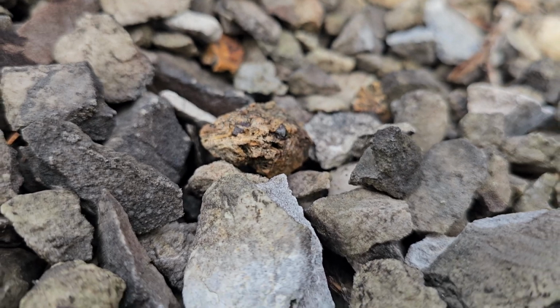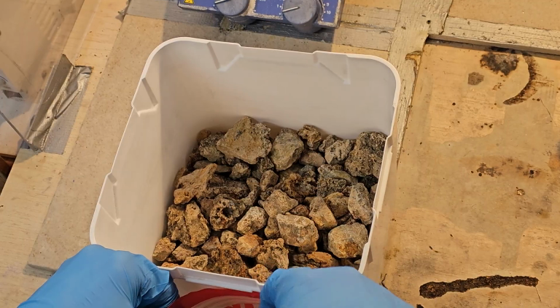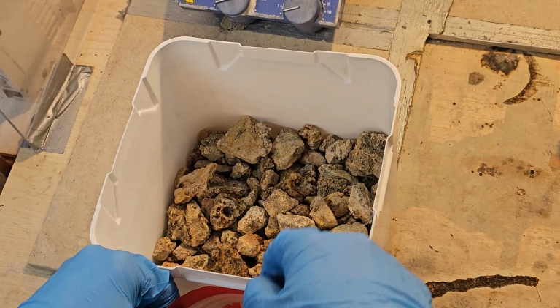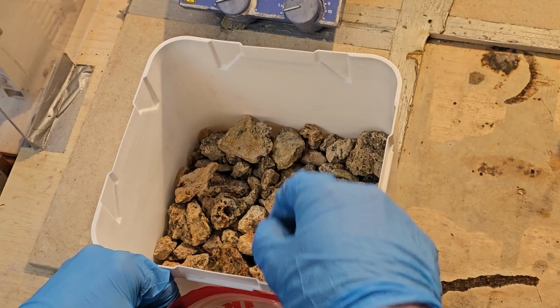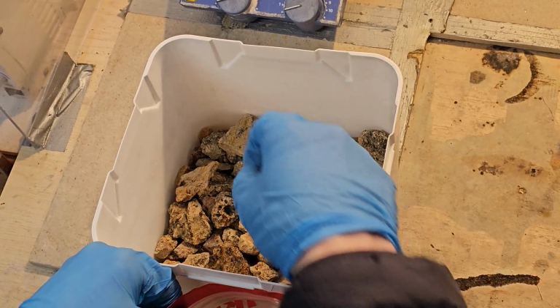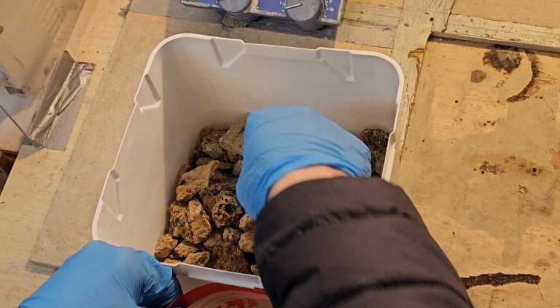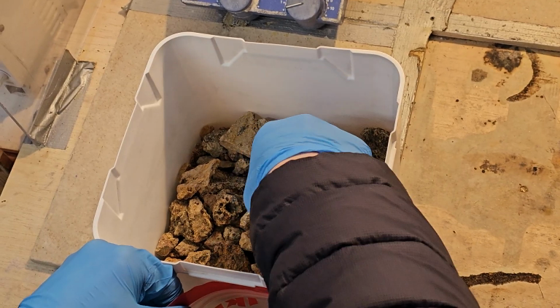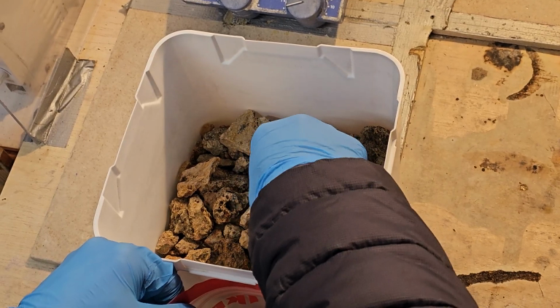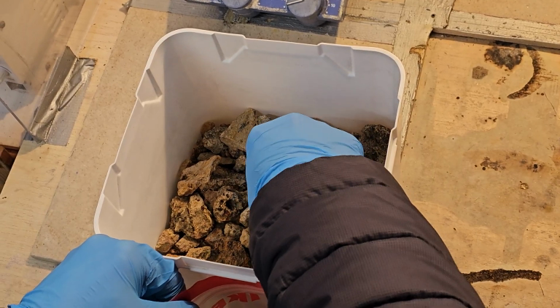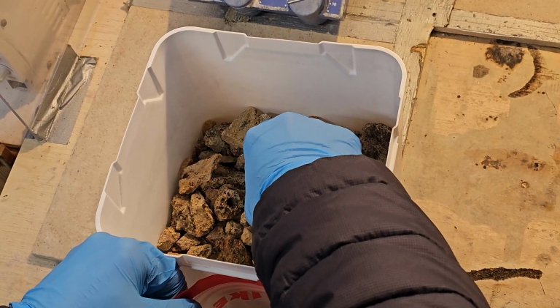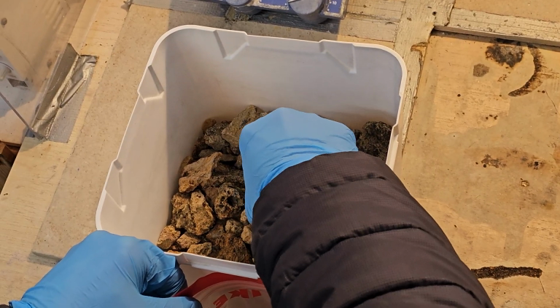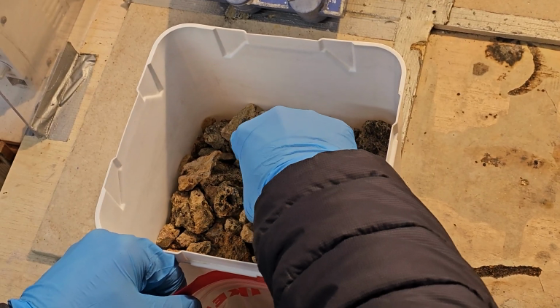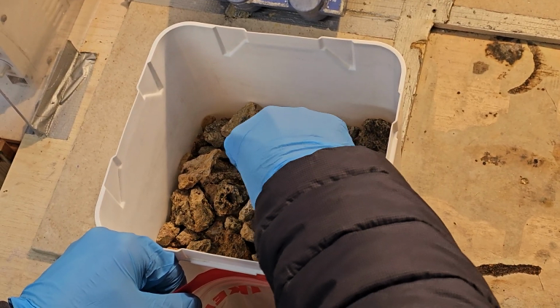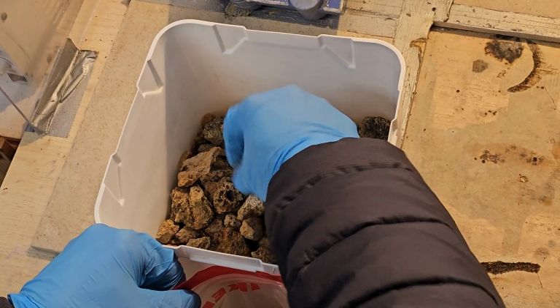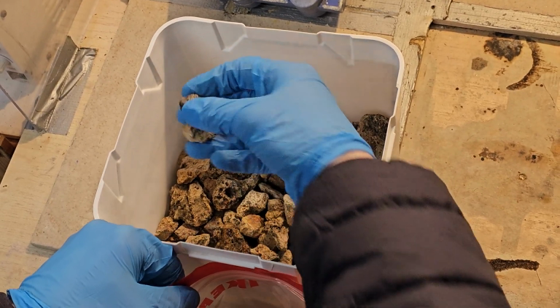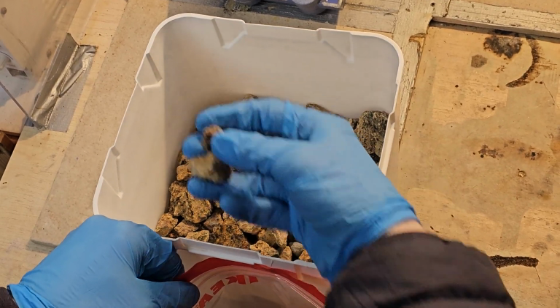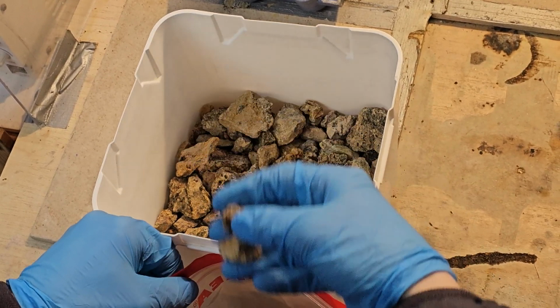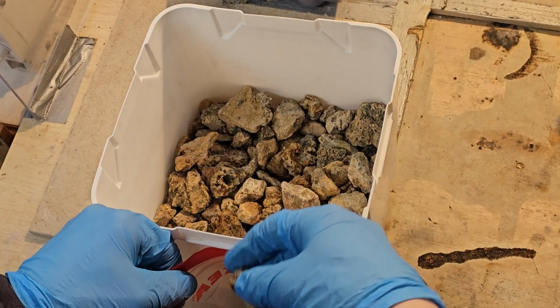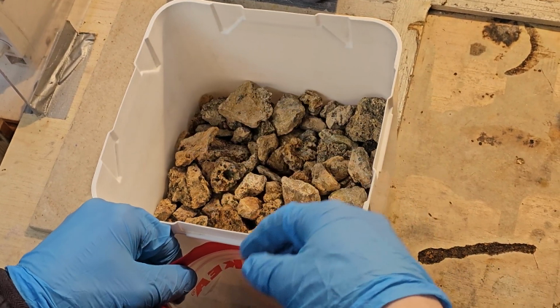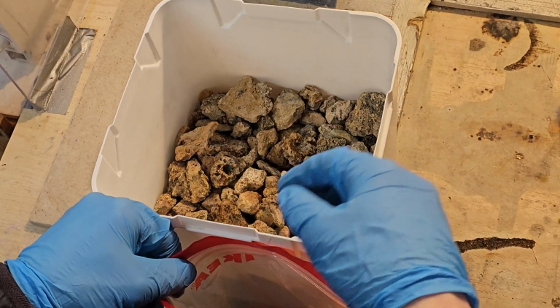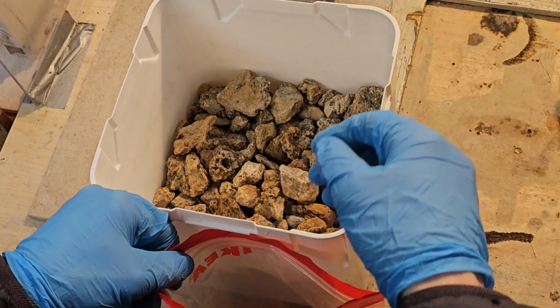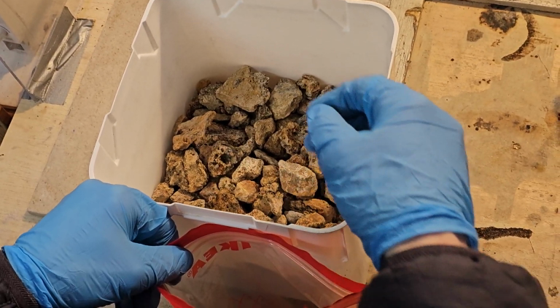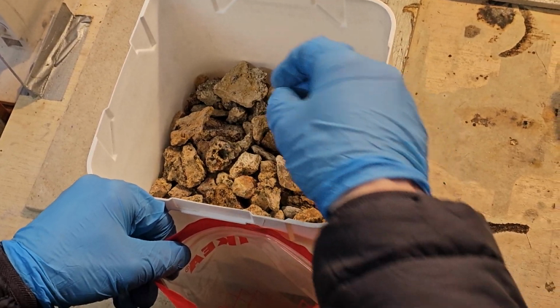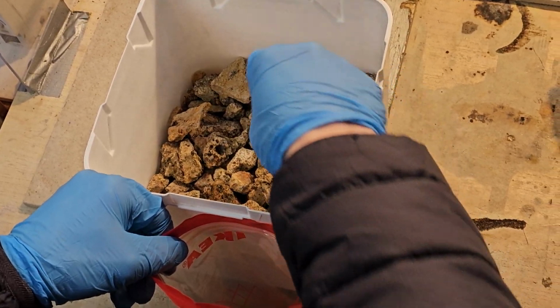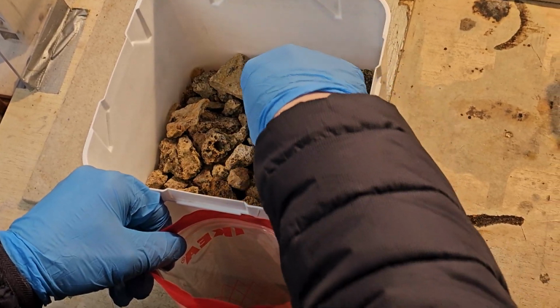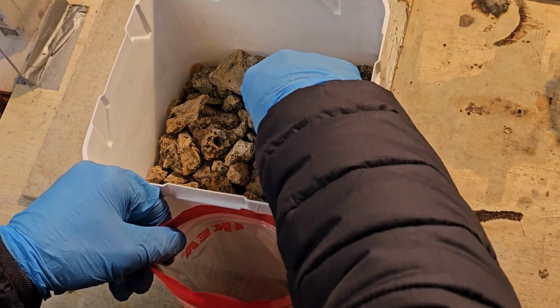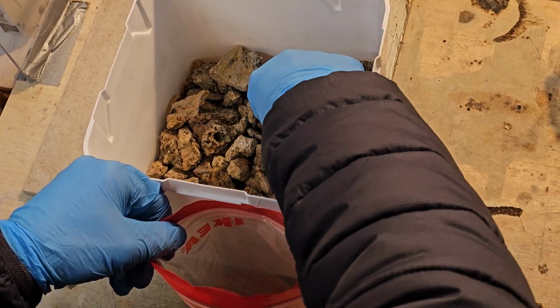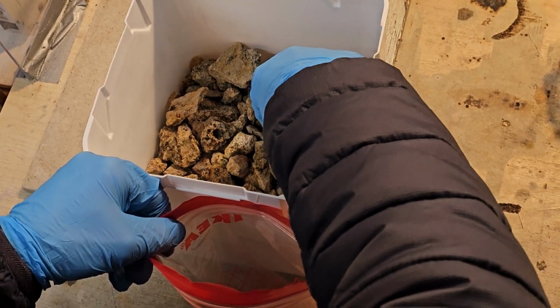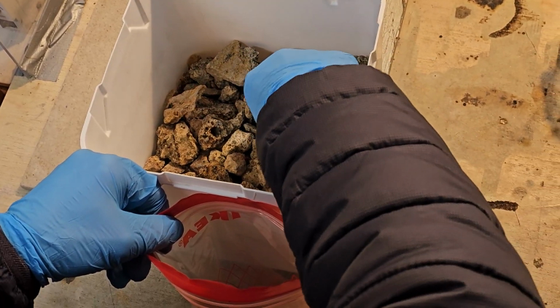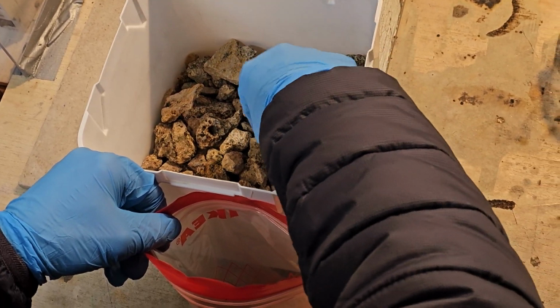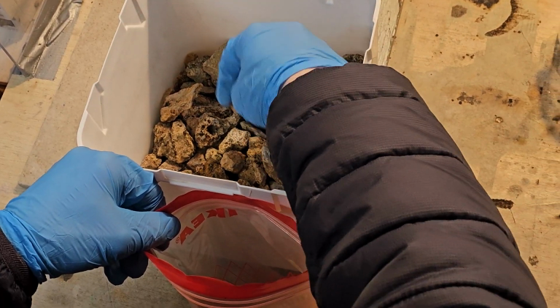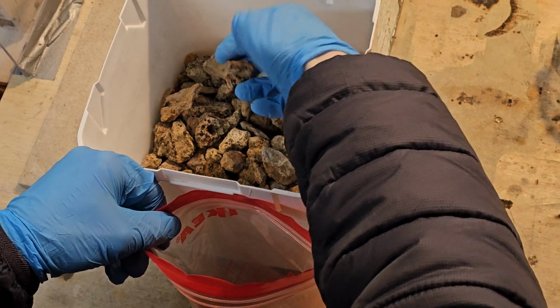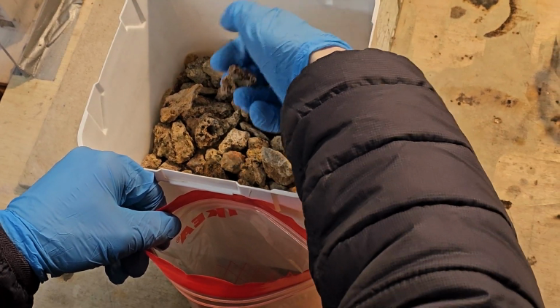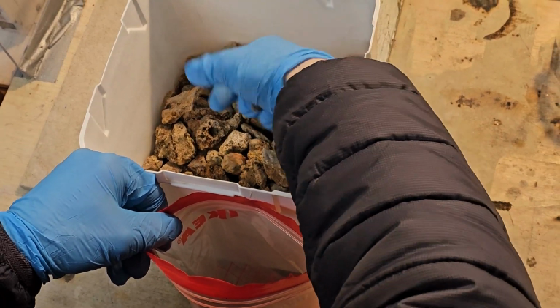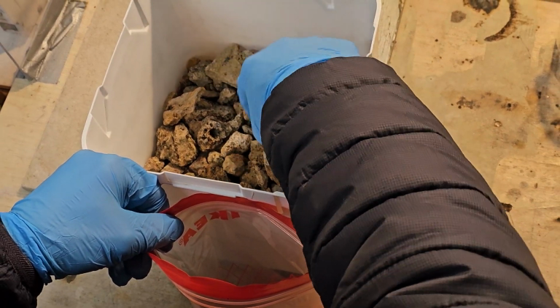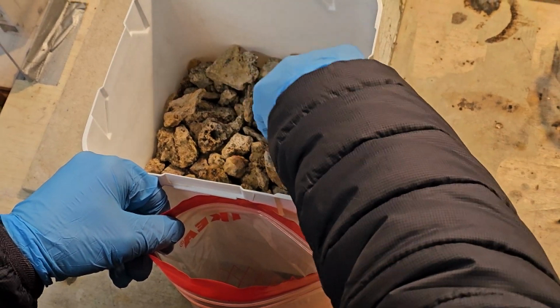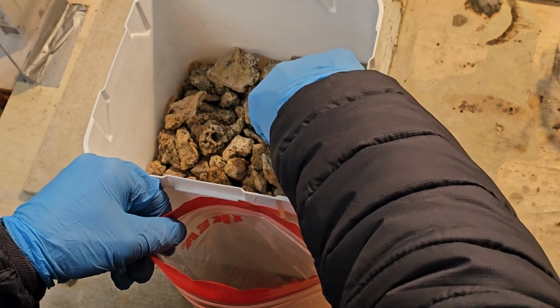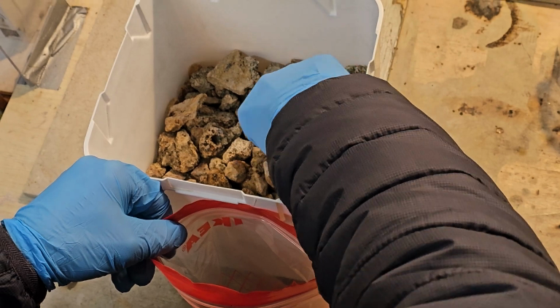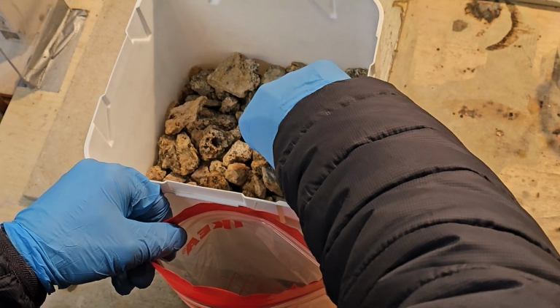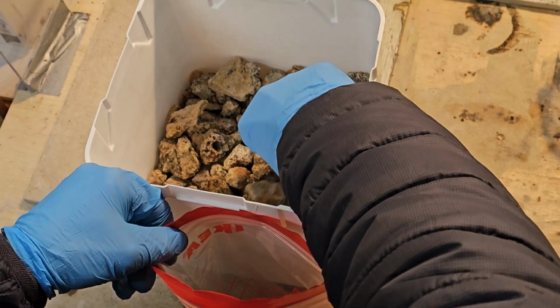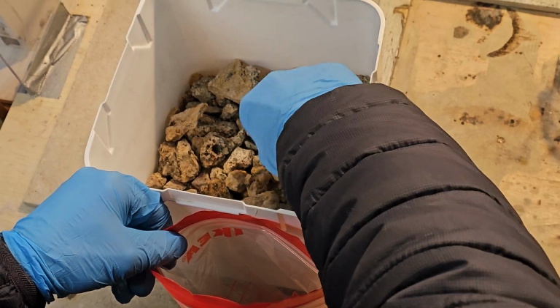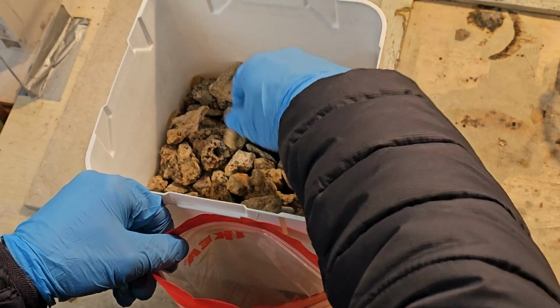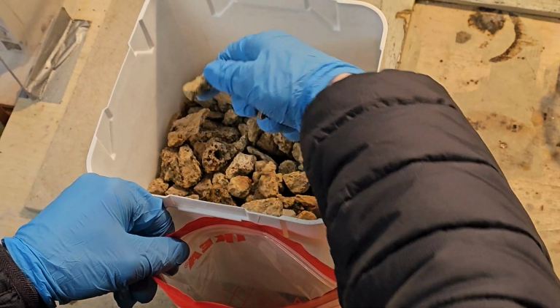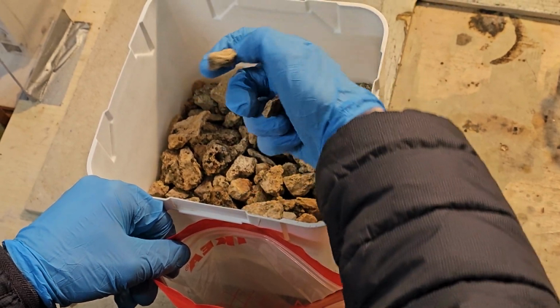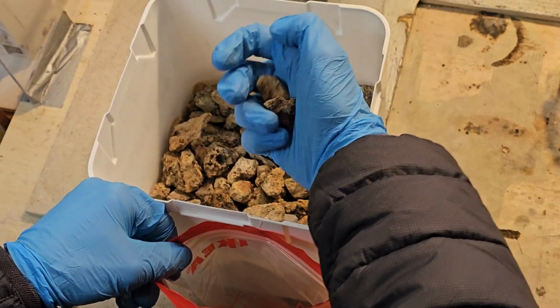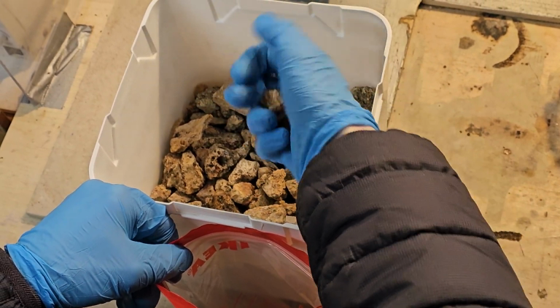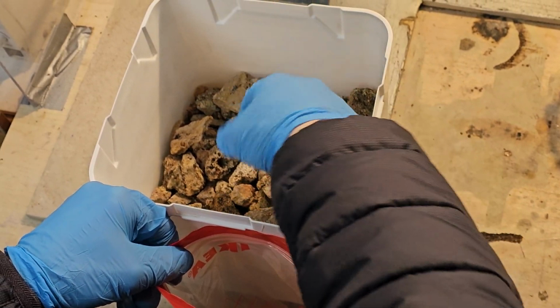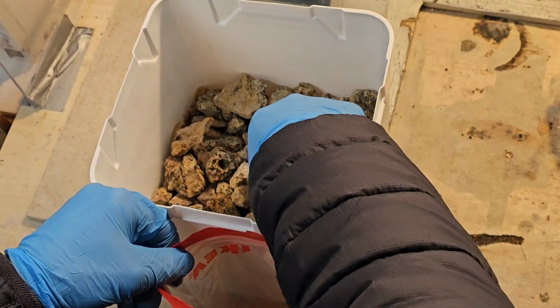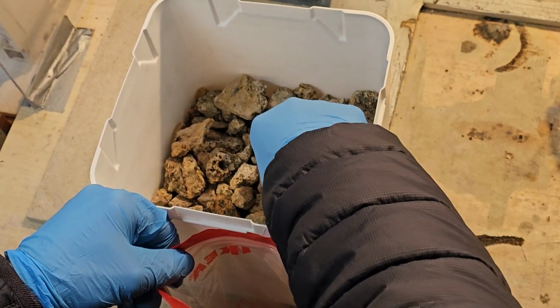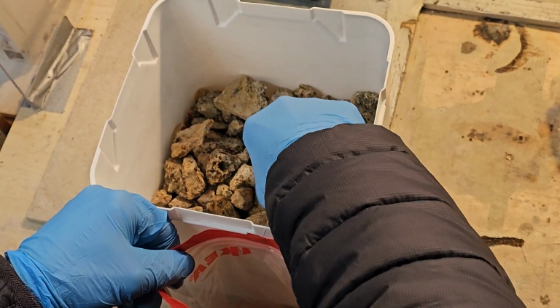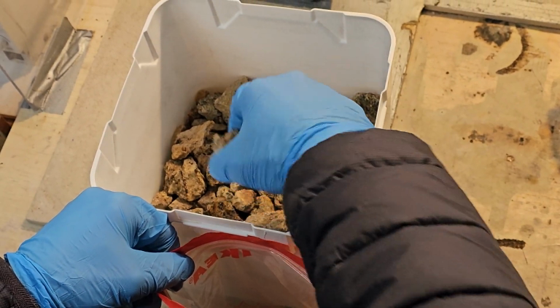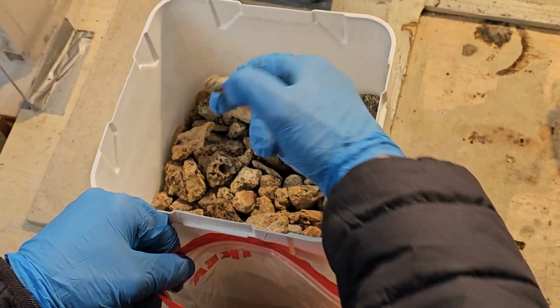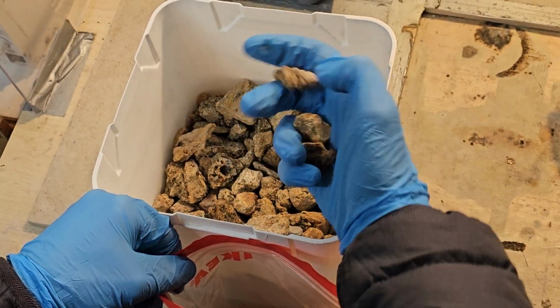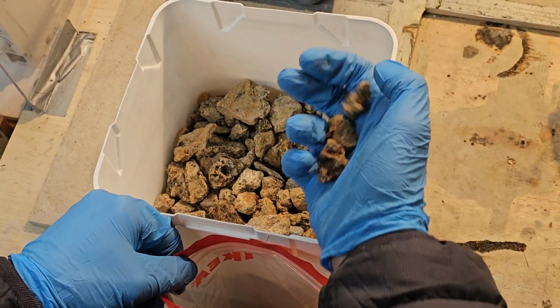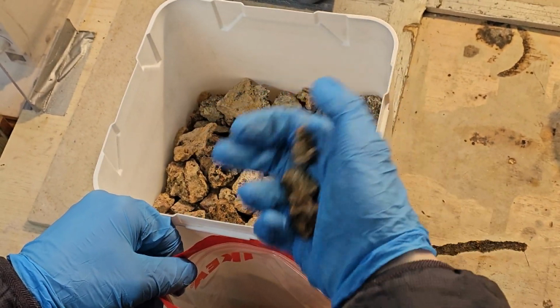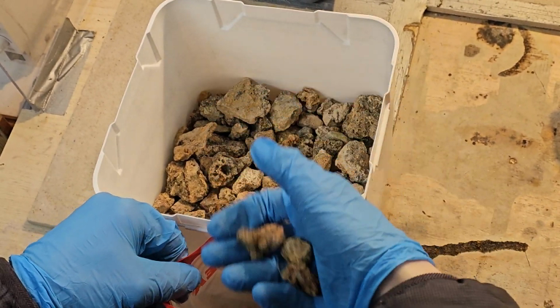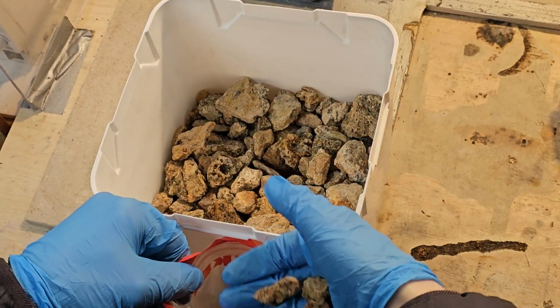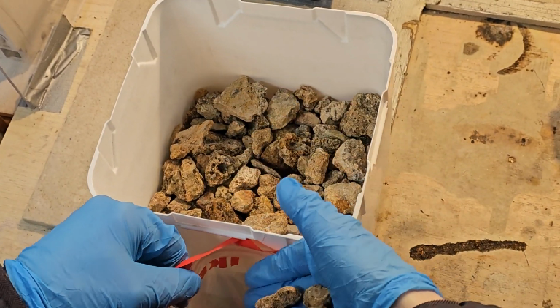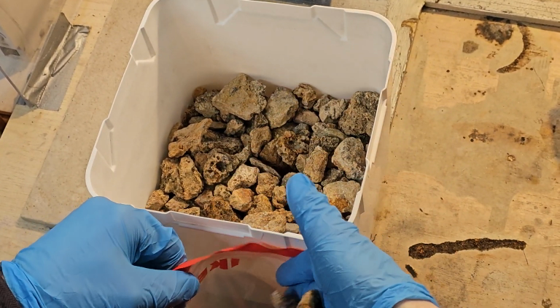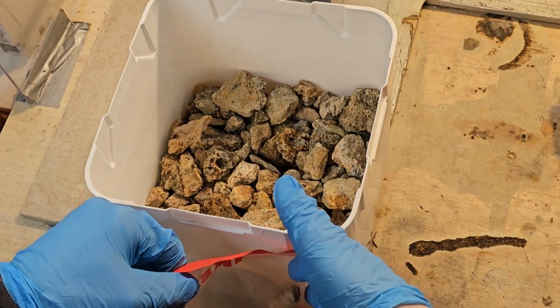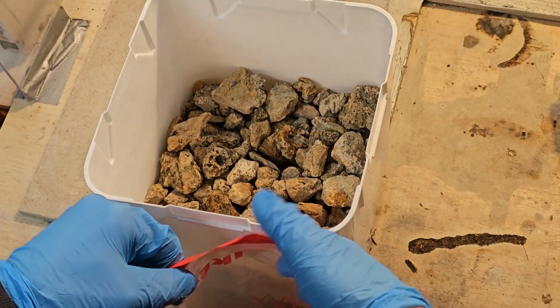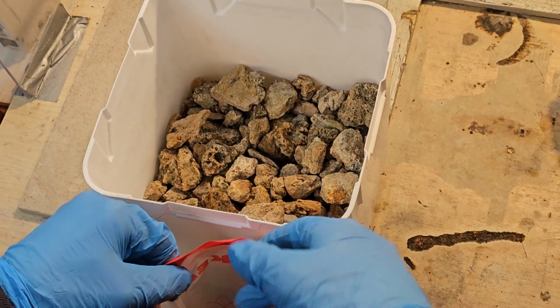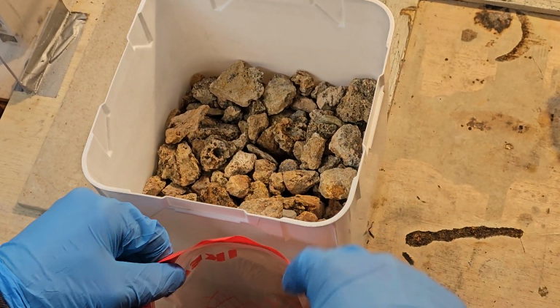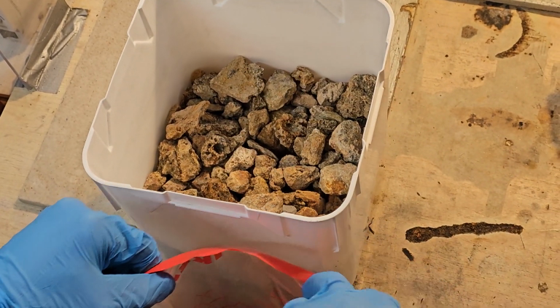We also decided to grab an average looking stone and perform an XRF analysis with it. We'll discuss the results later in the video.